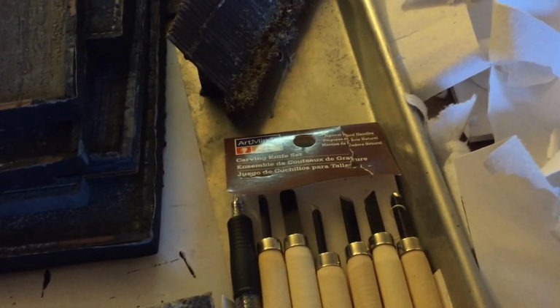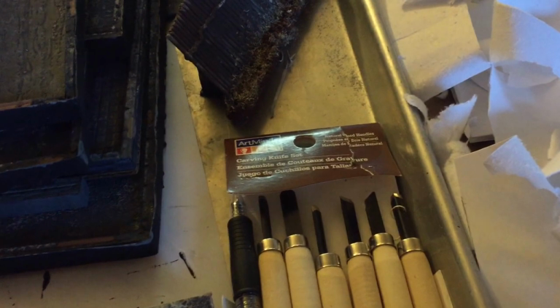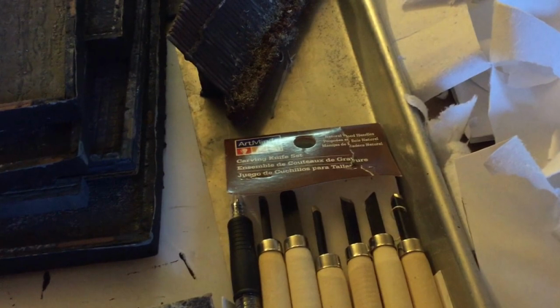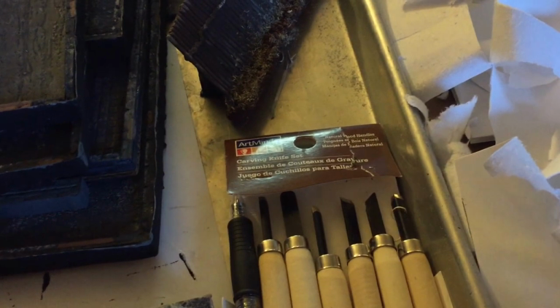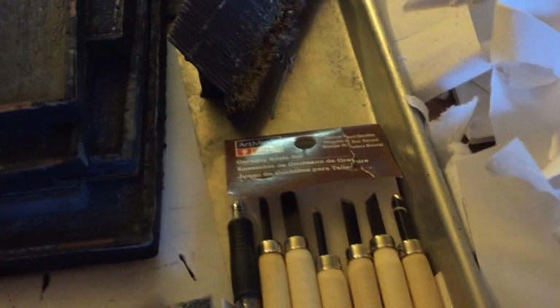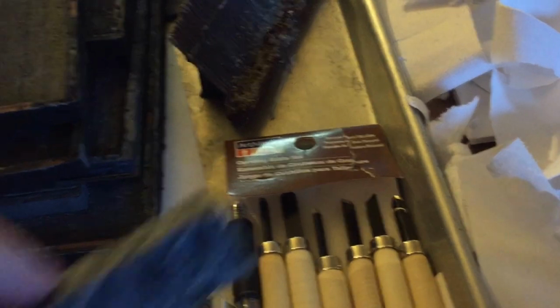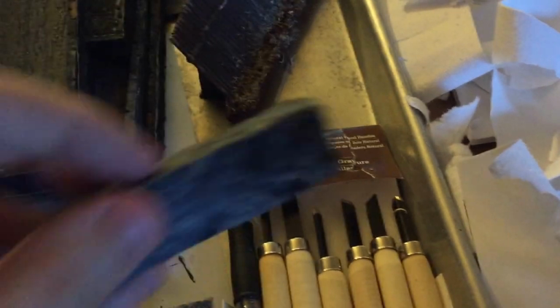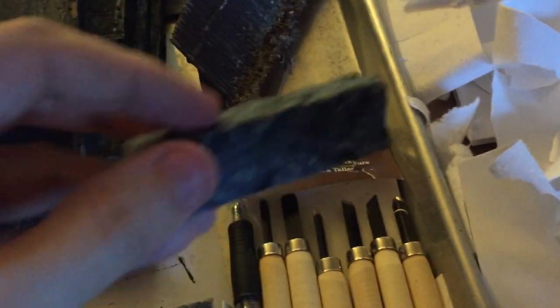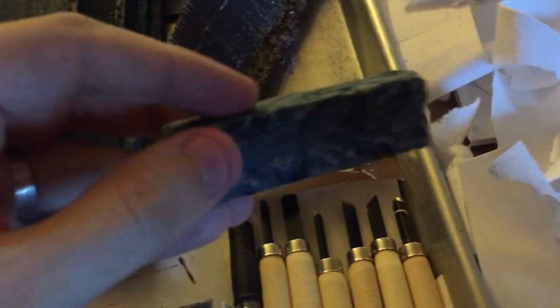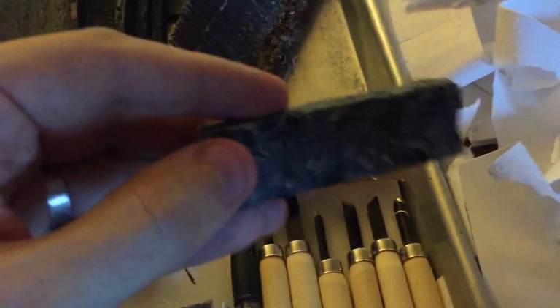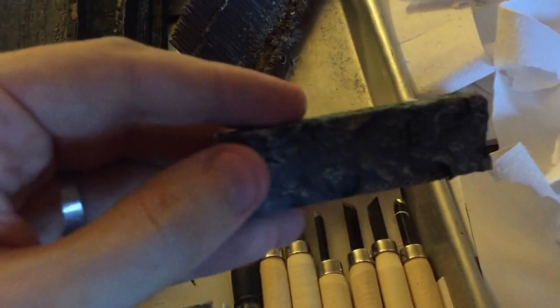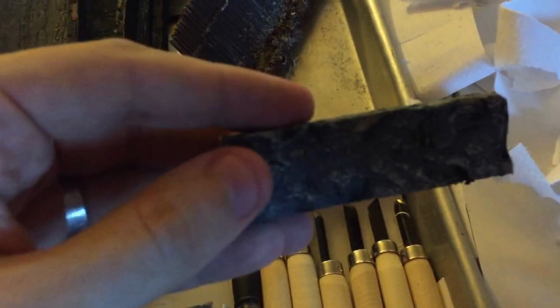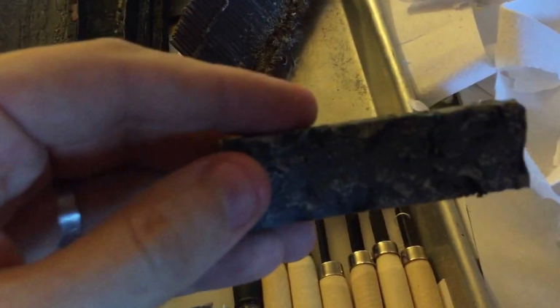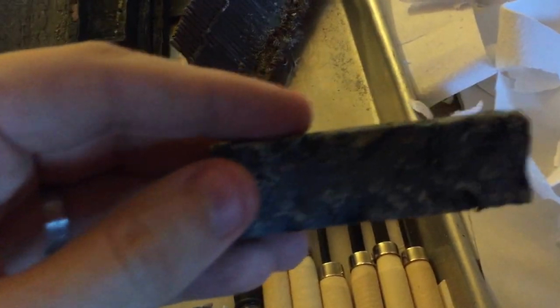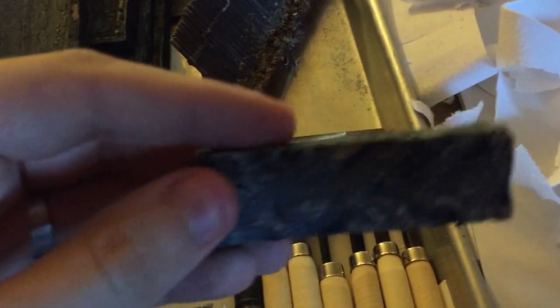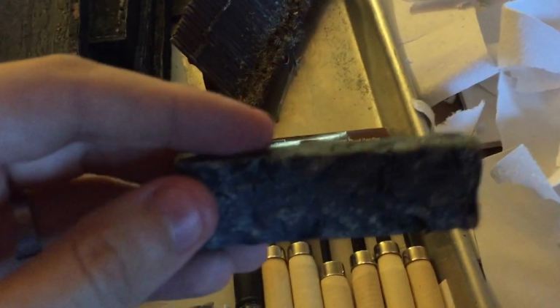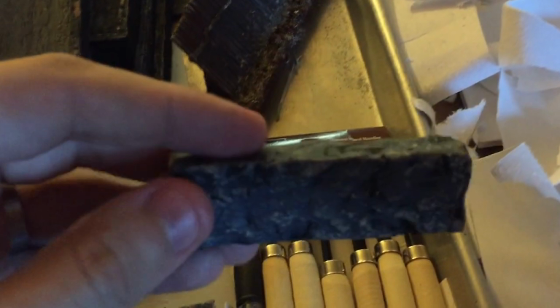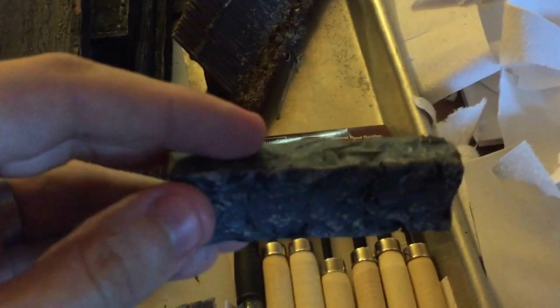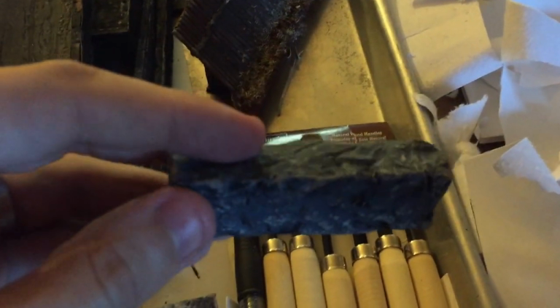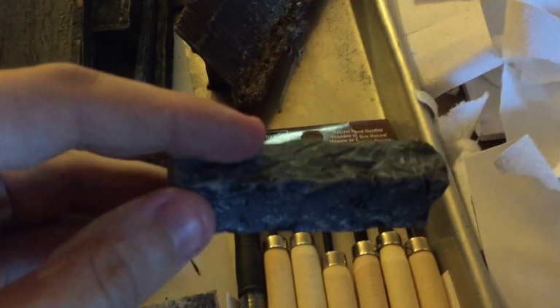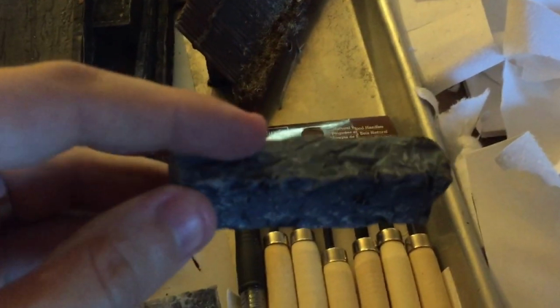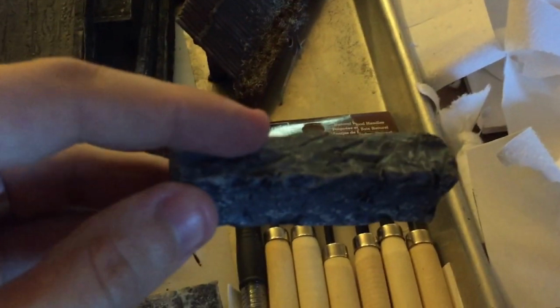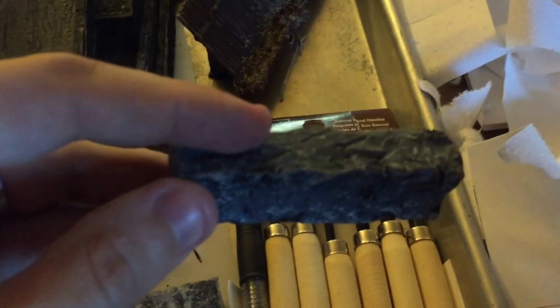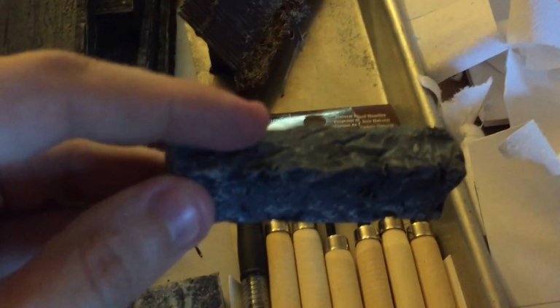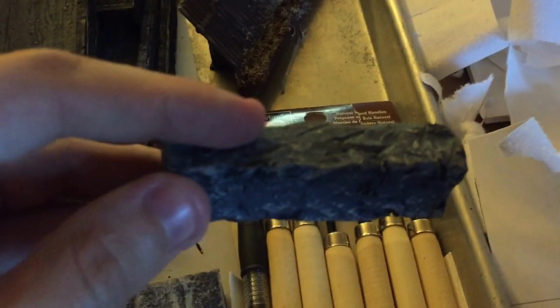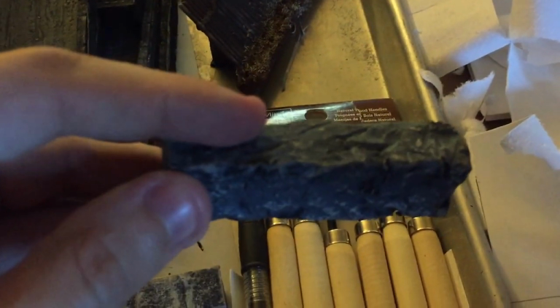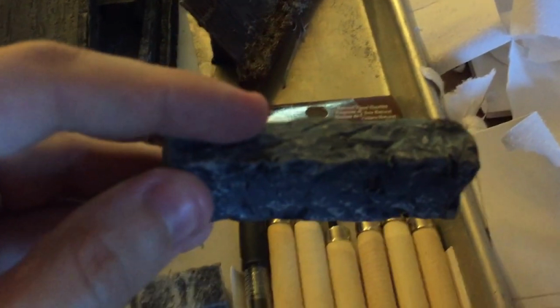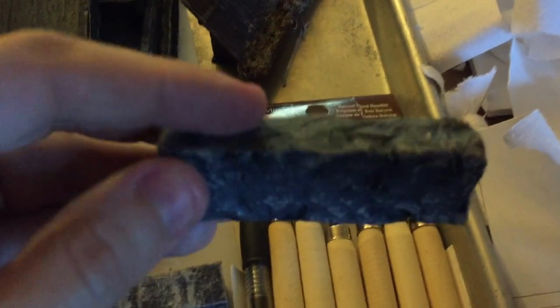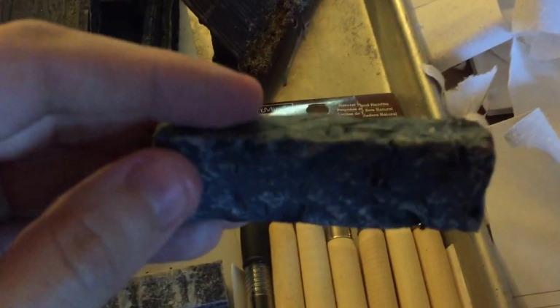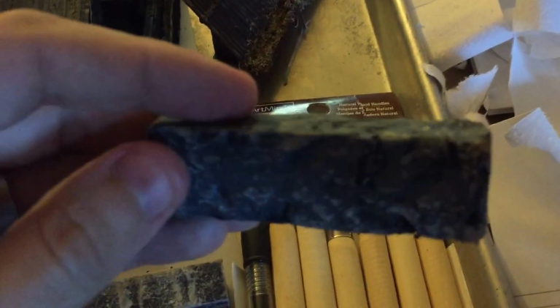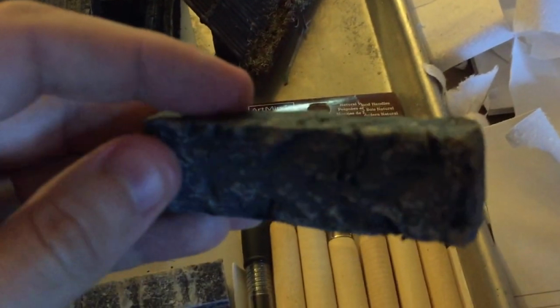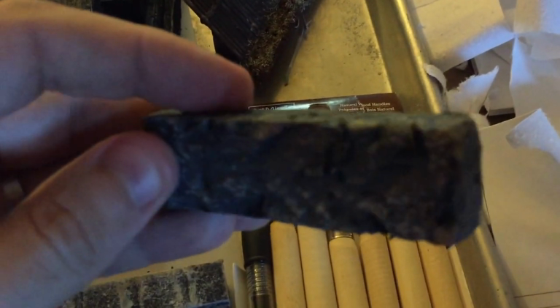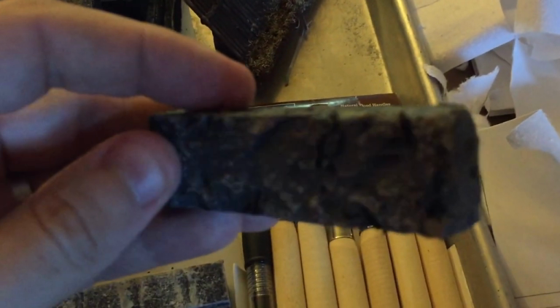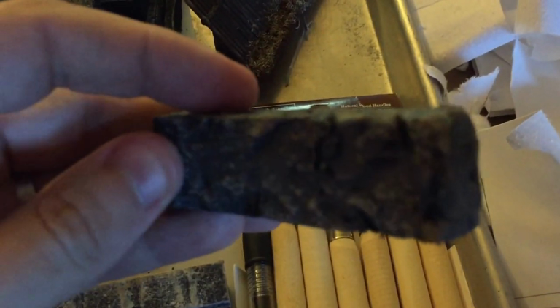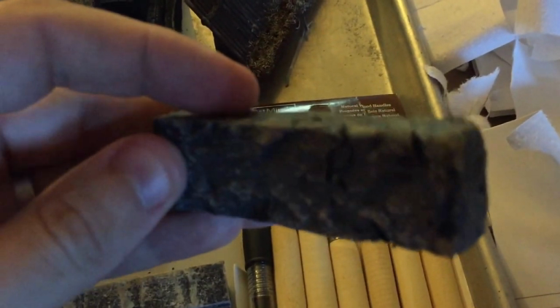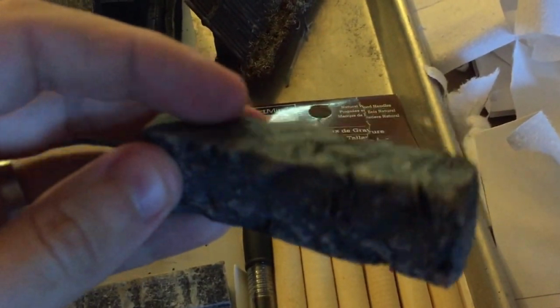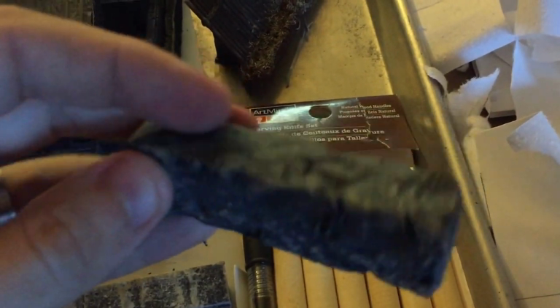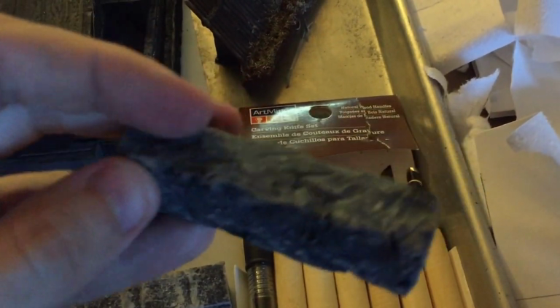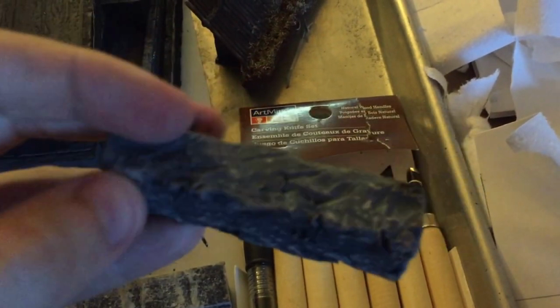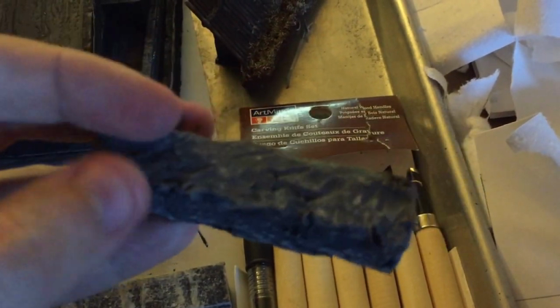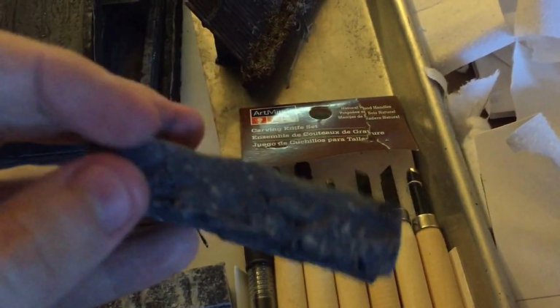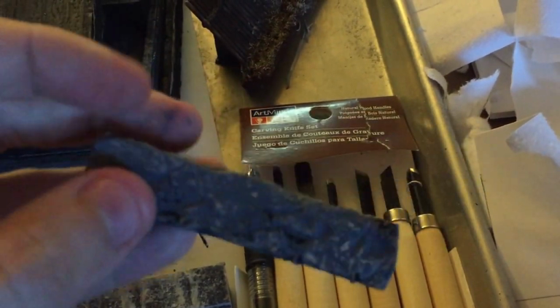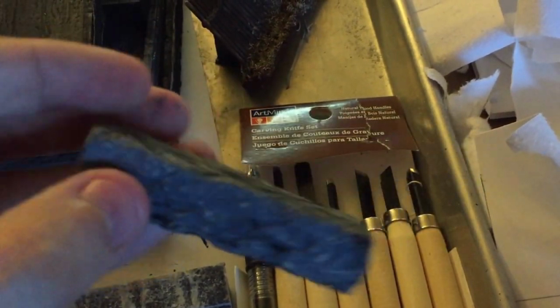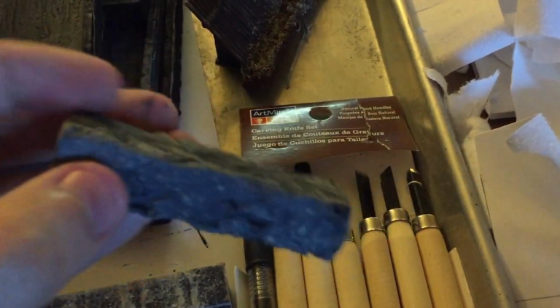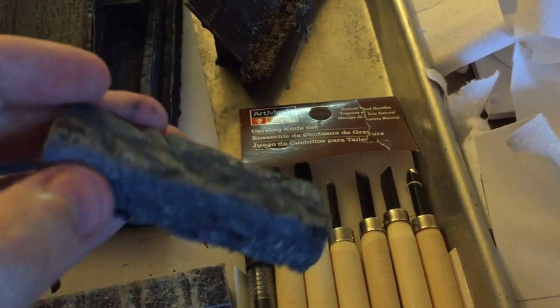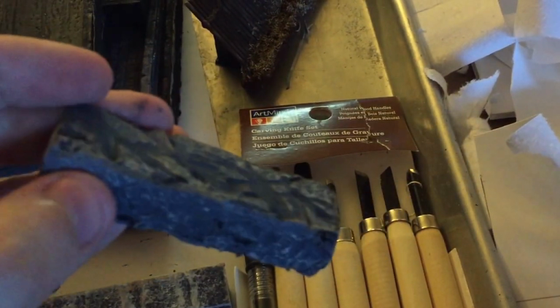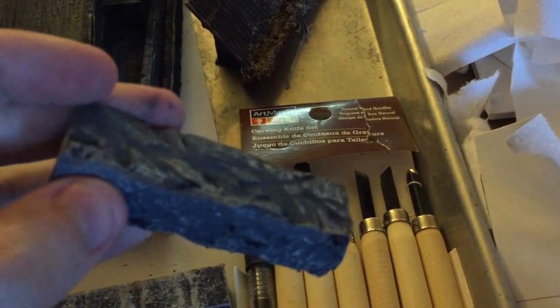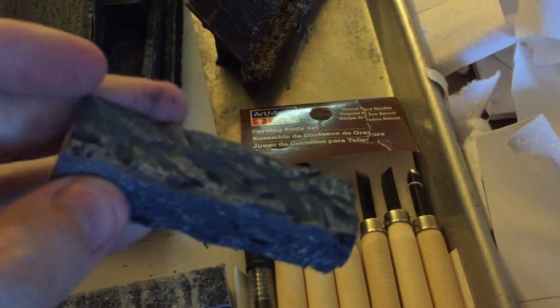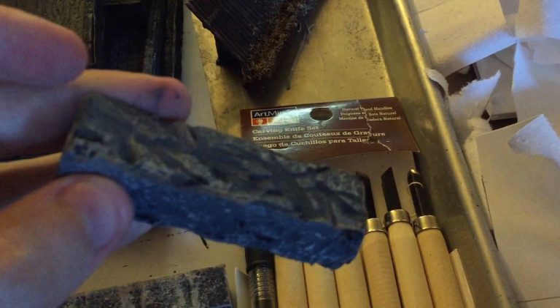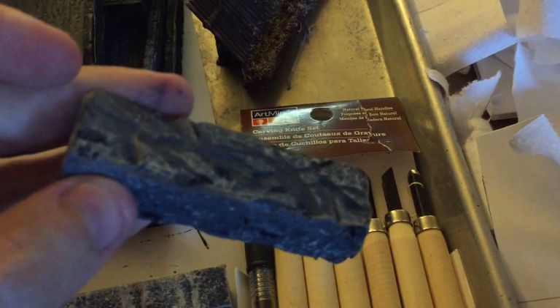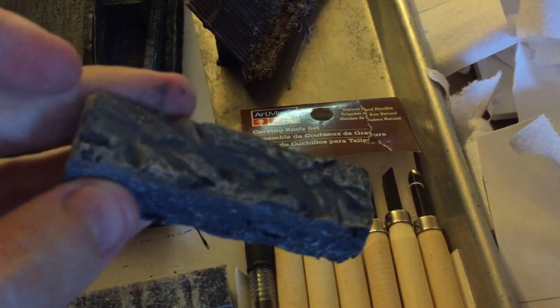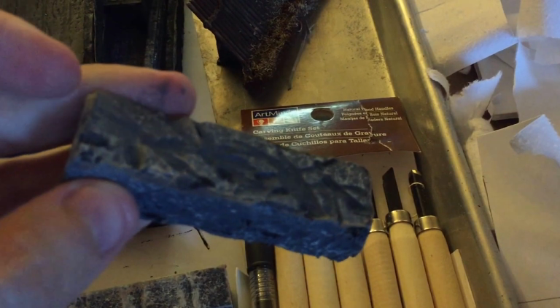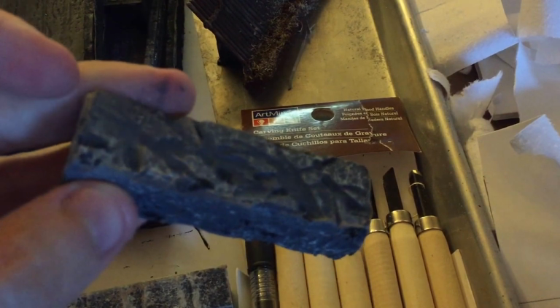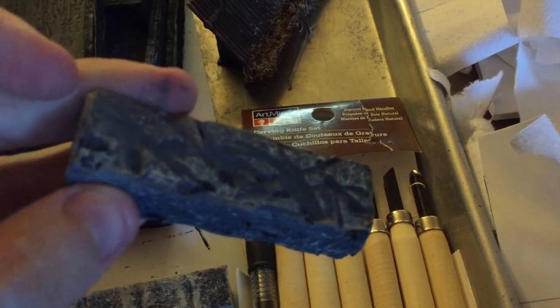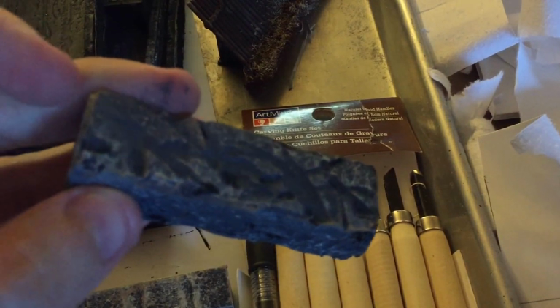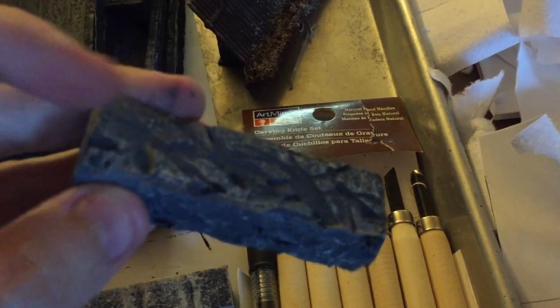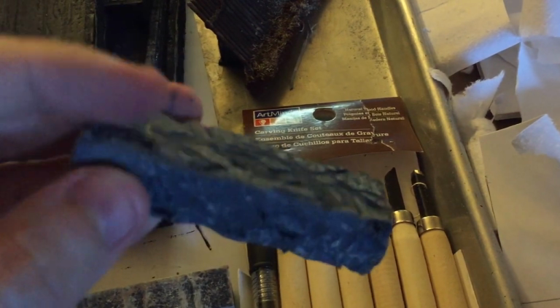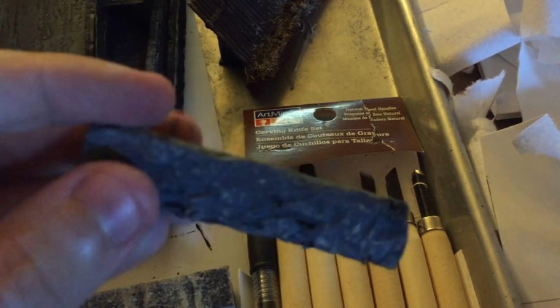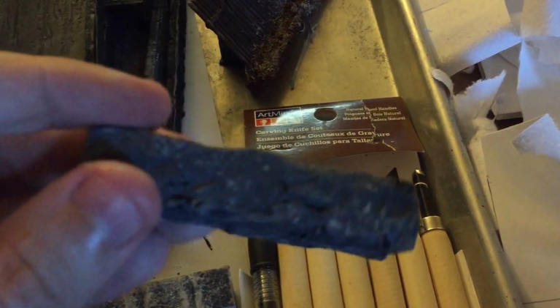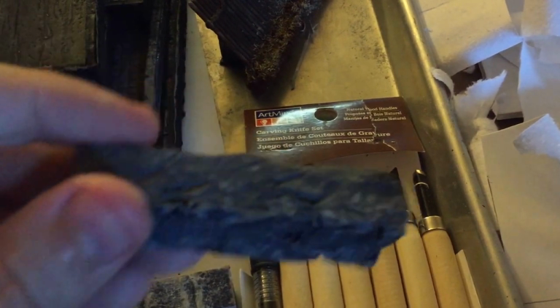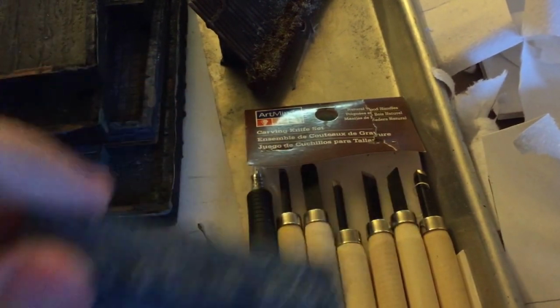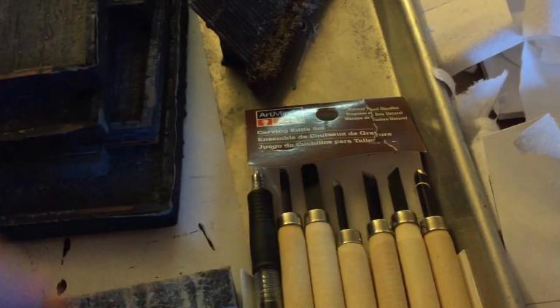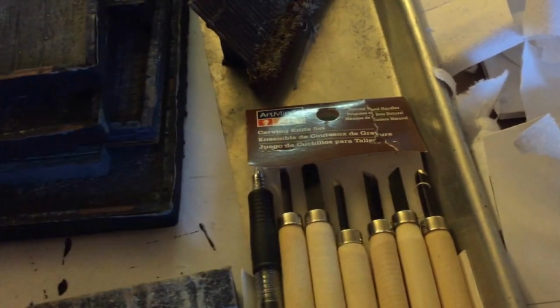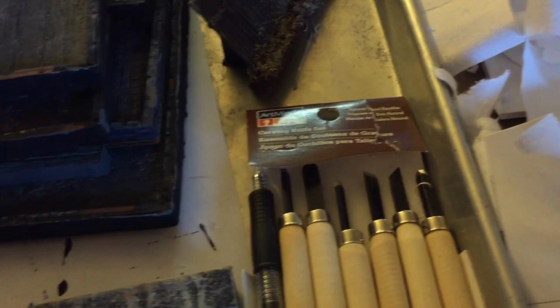And then using that same sander drum tool, doing a kind of cave wall piece, a little bit roughed up.